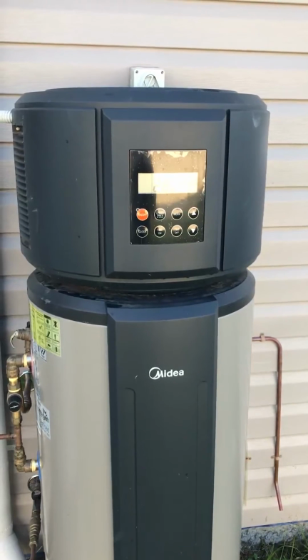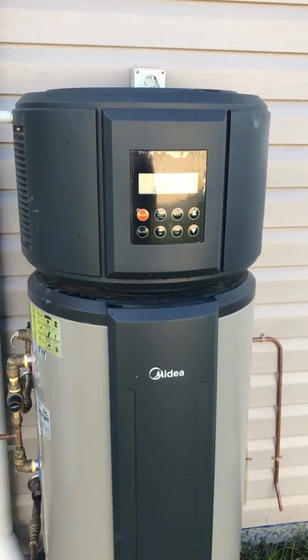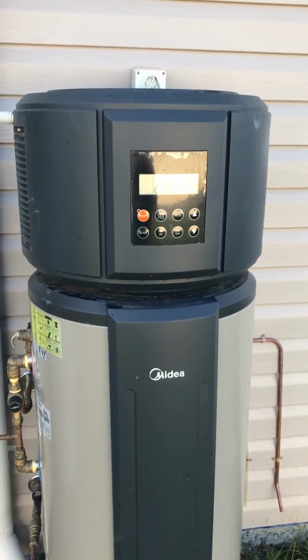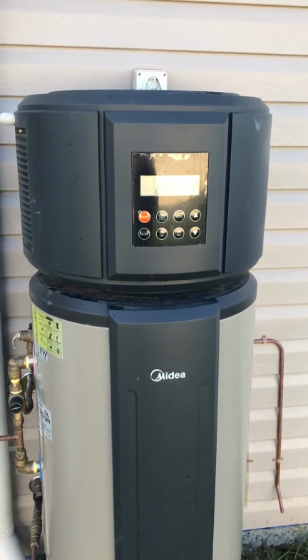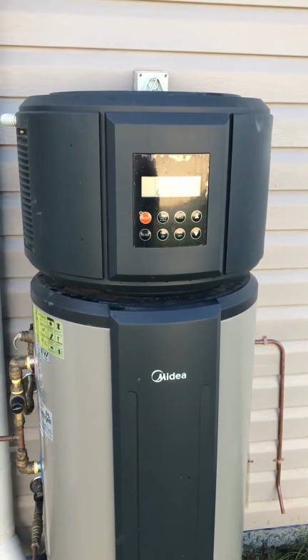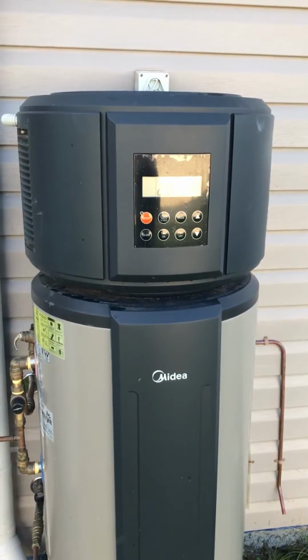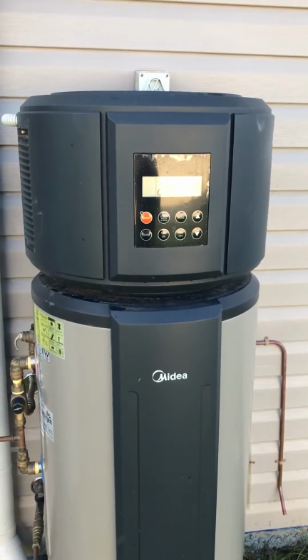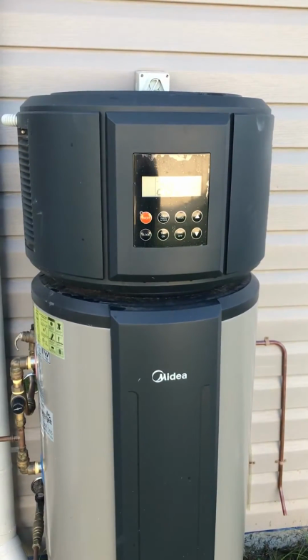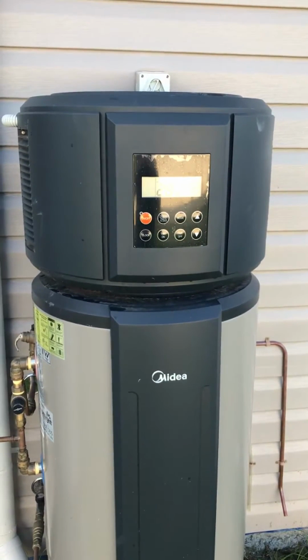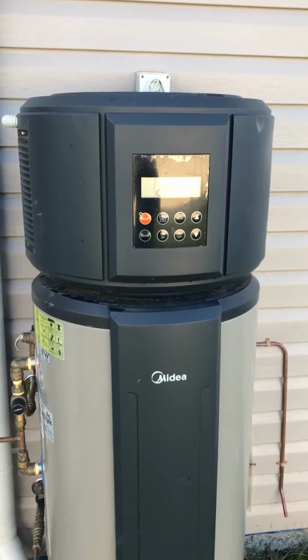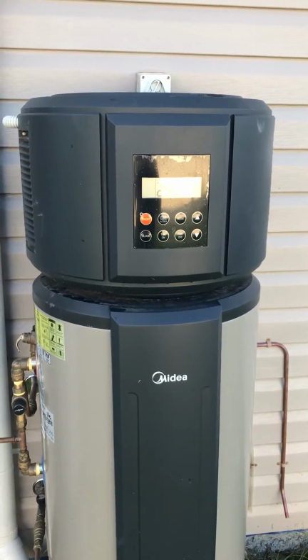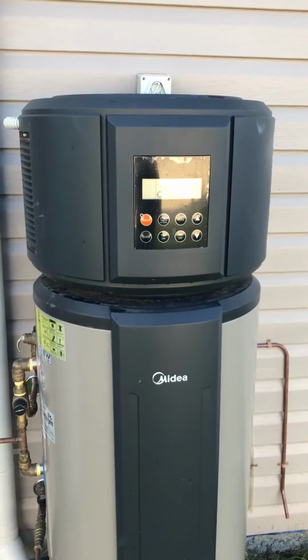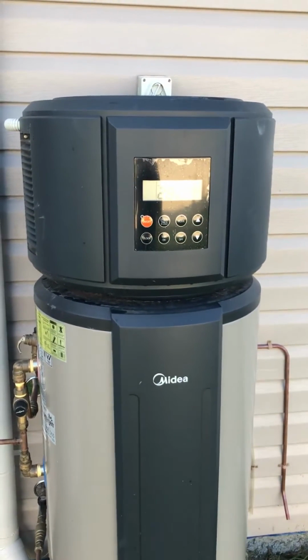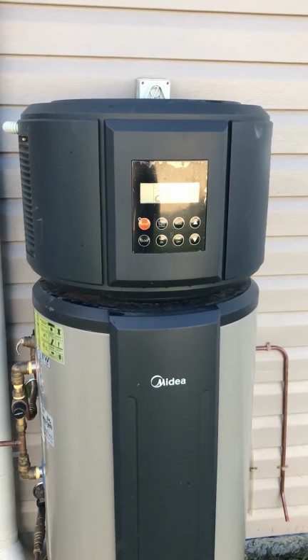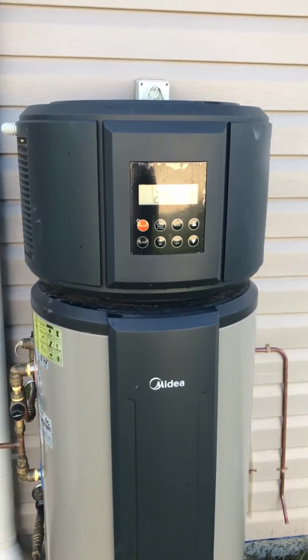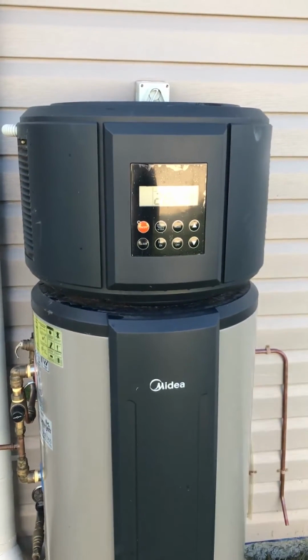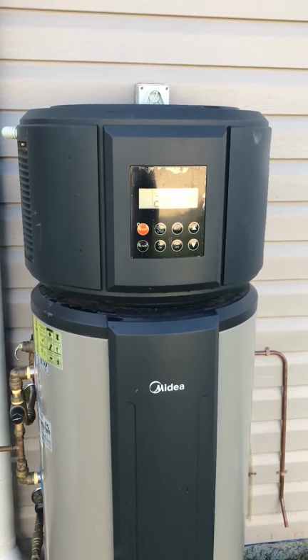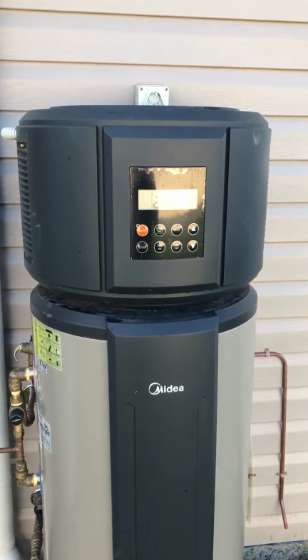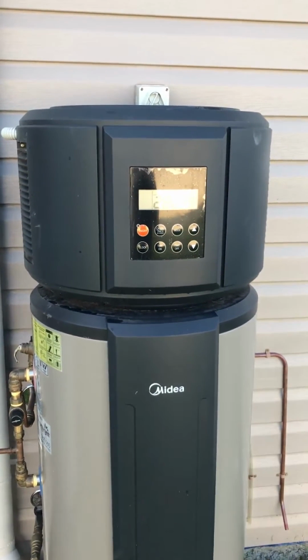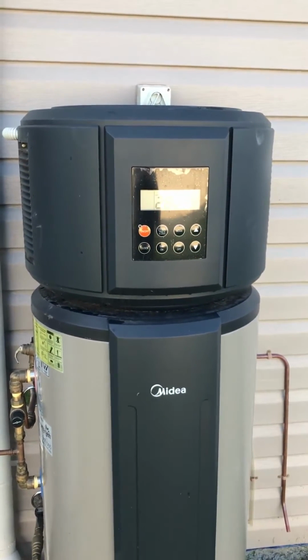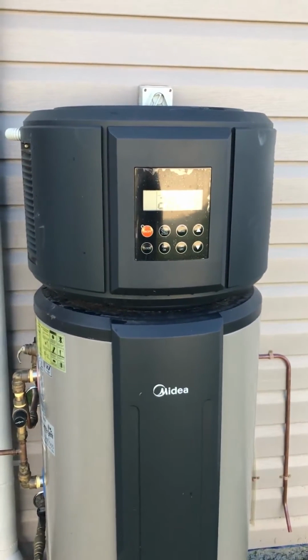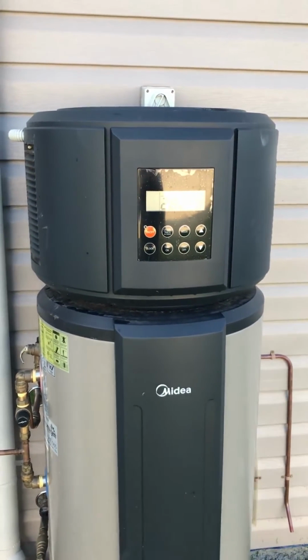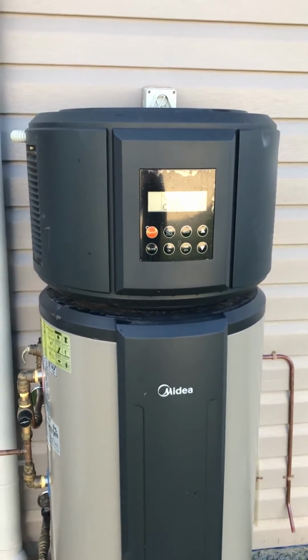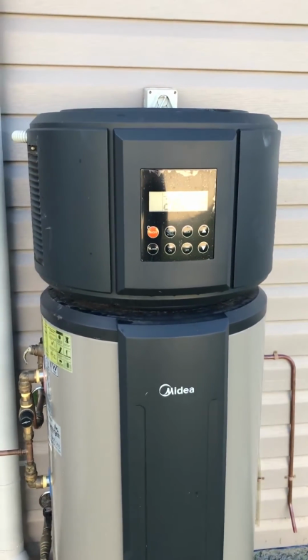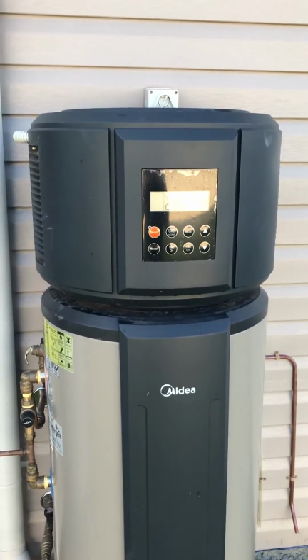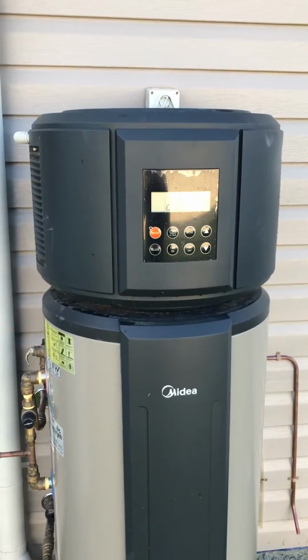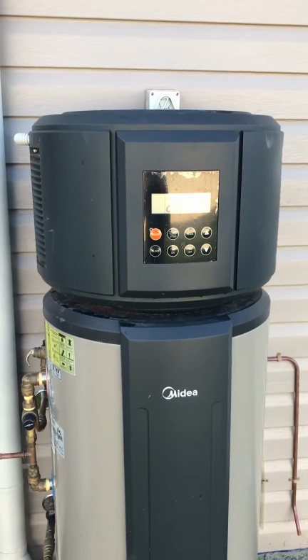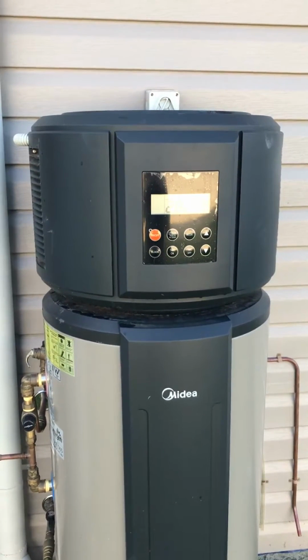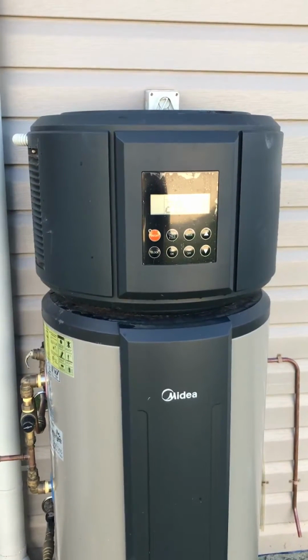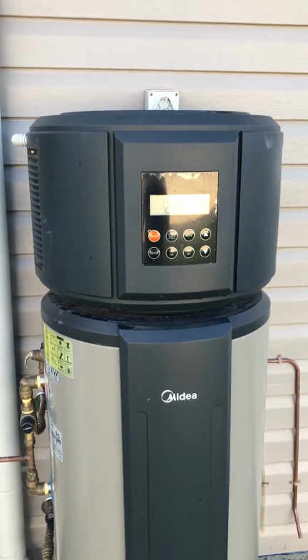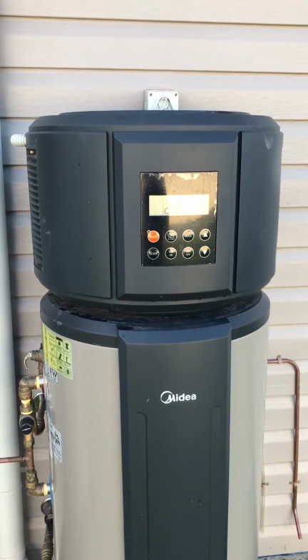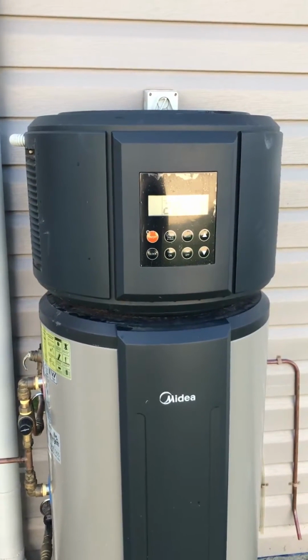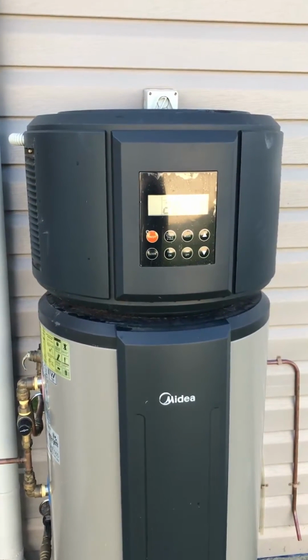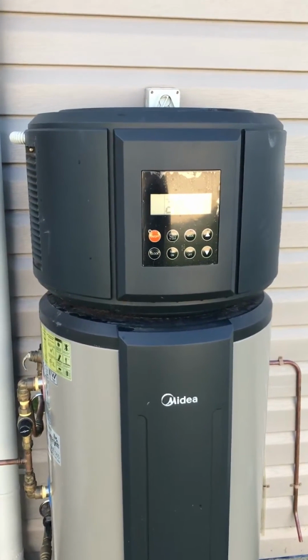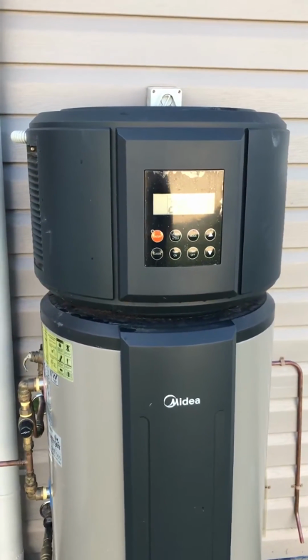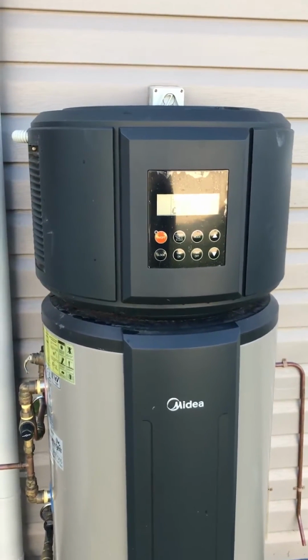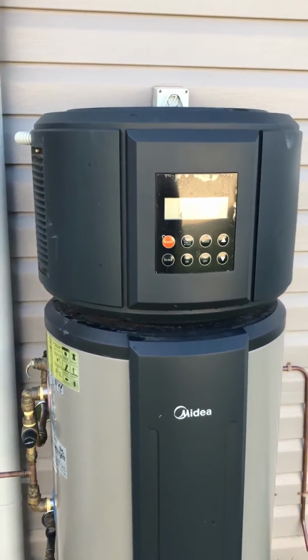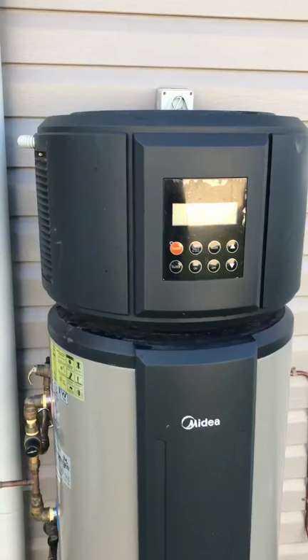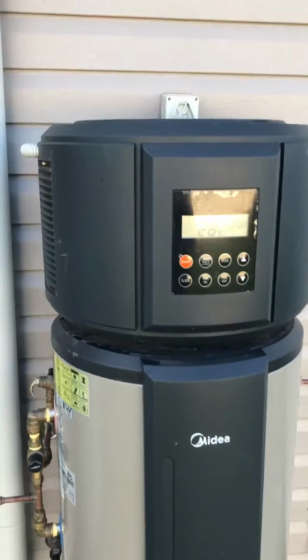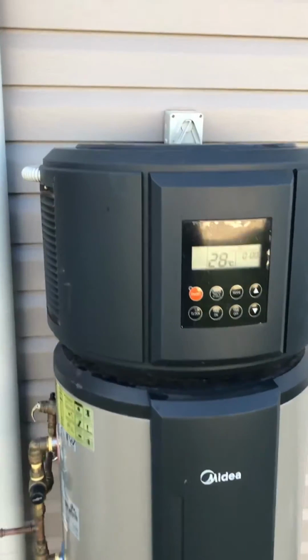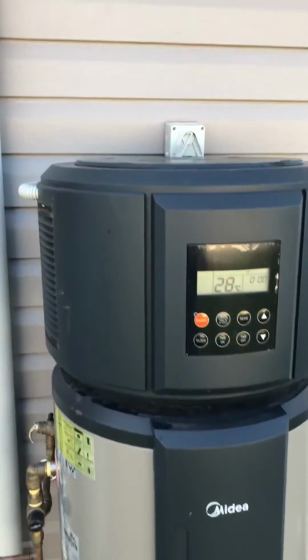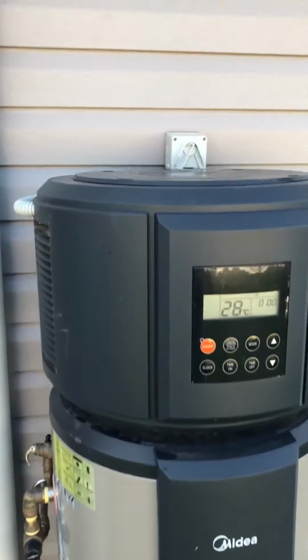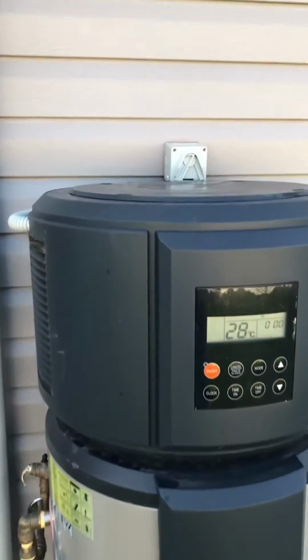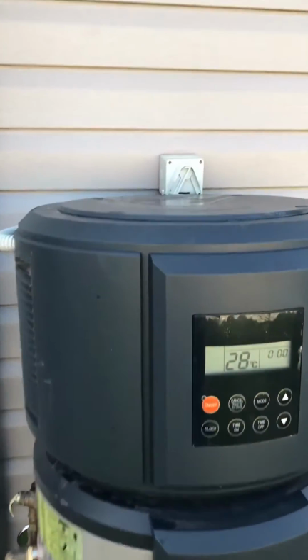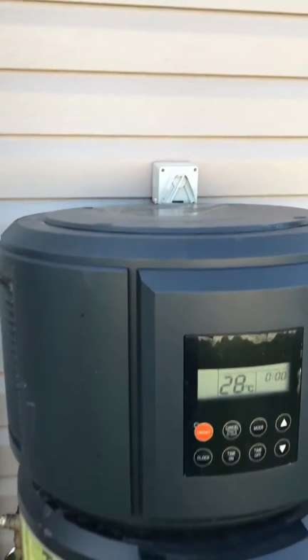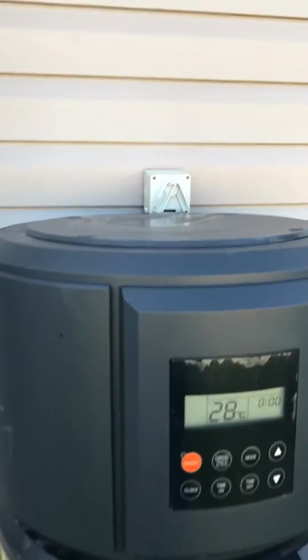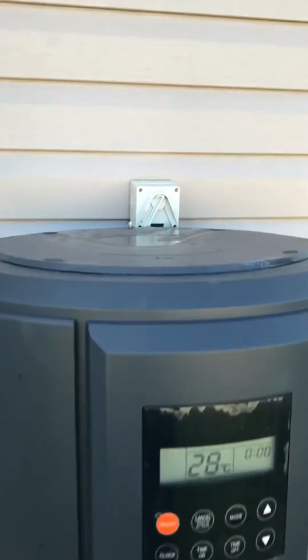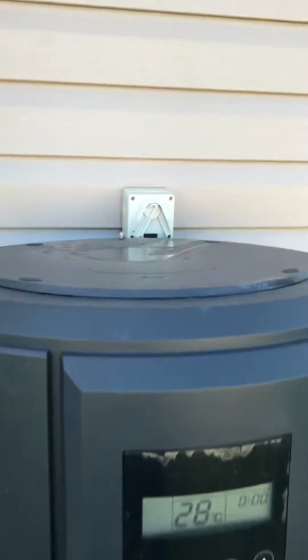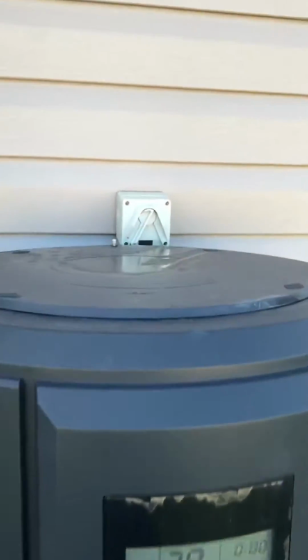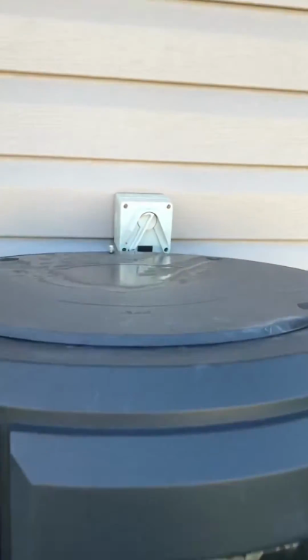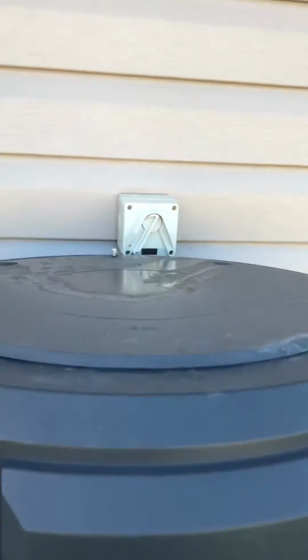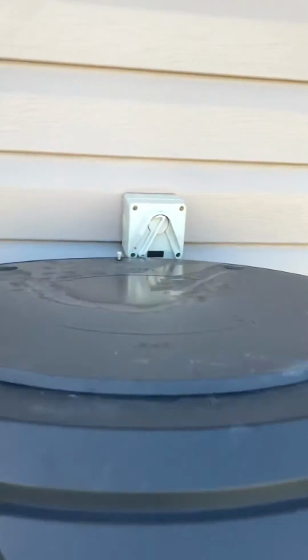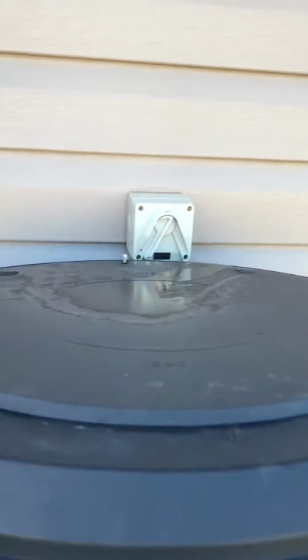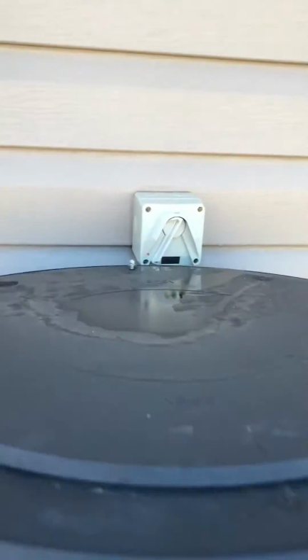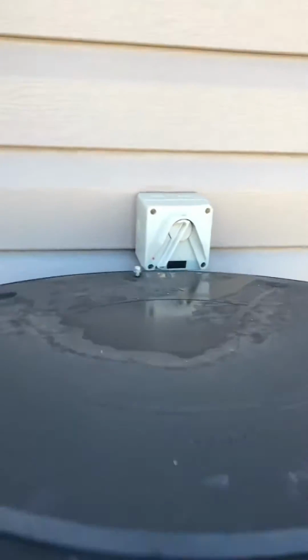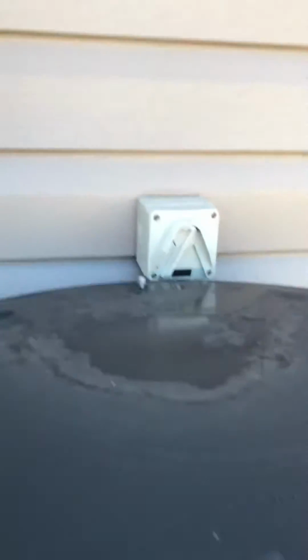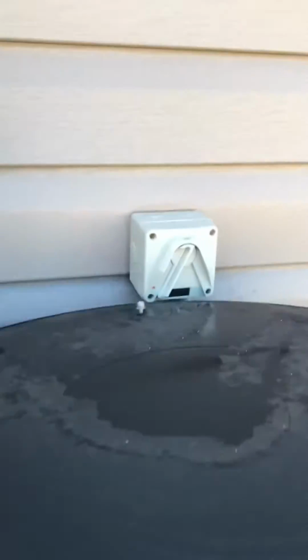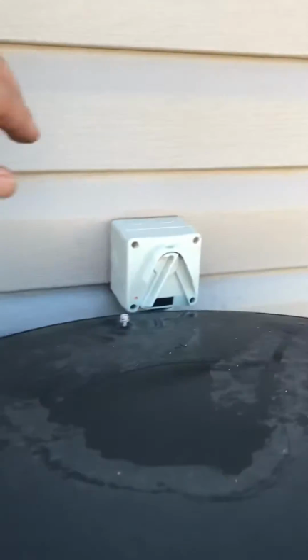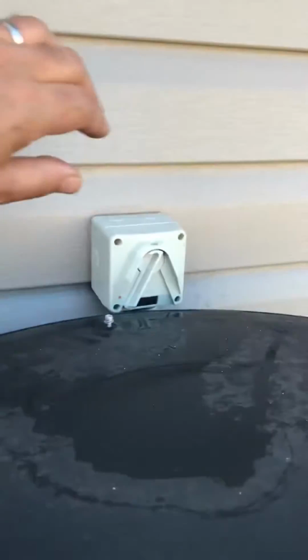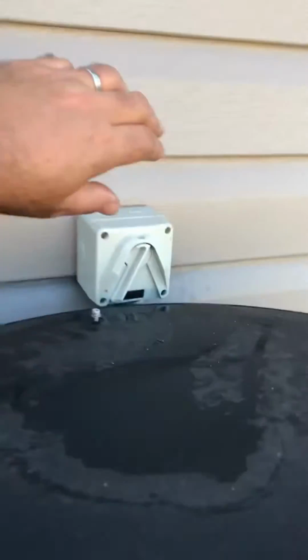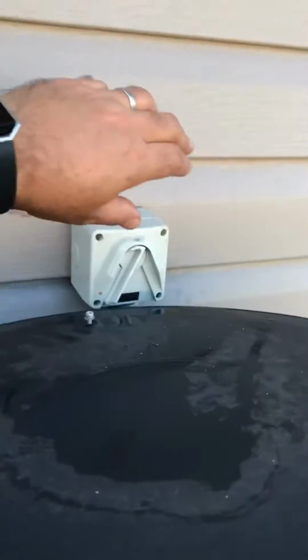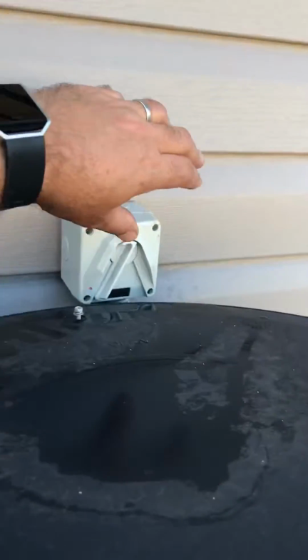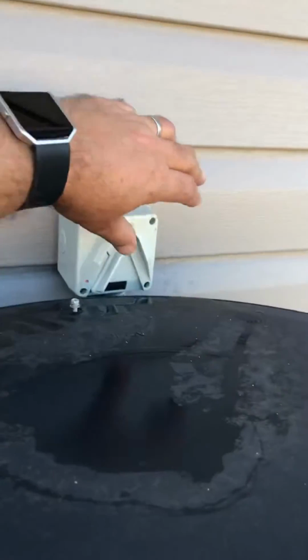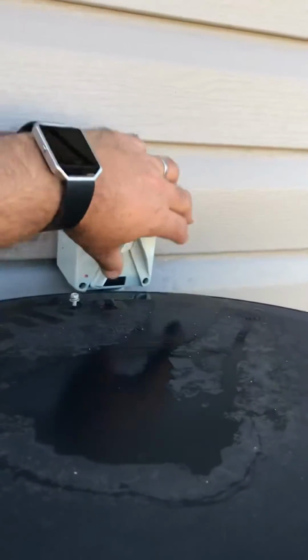How to clean the filter on your media hot water system. First, power it down.